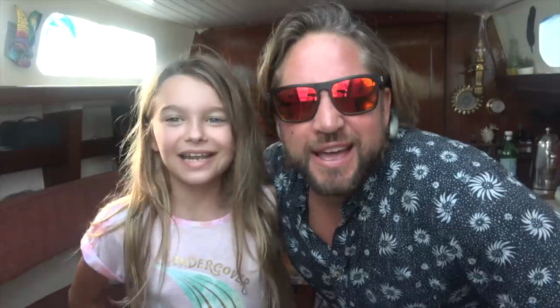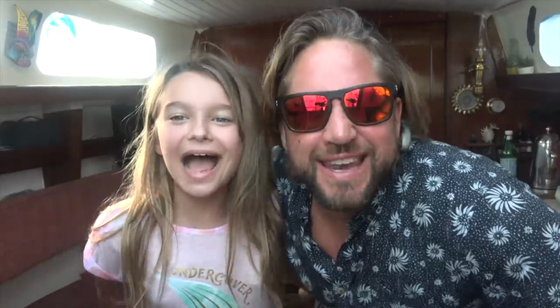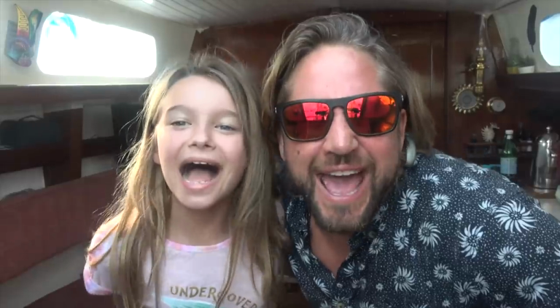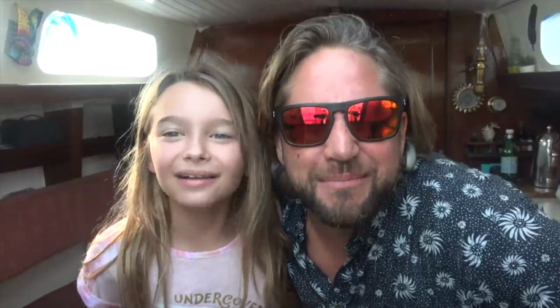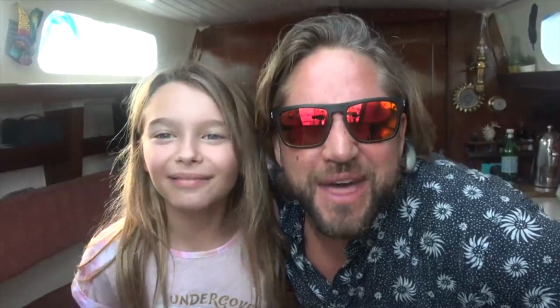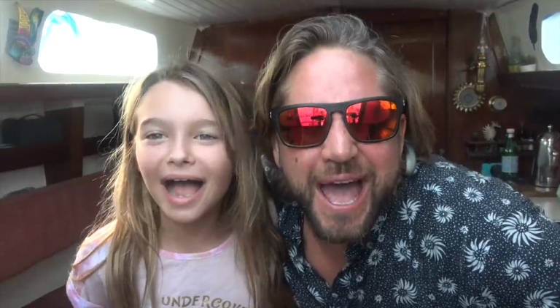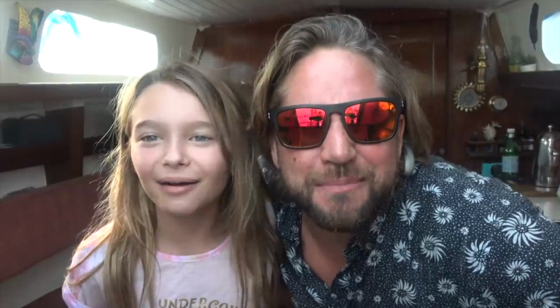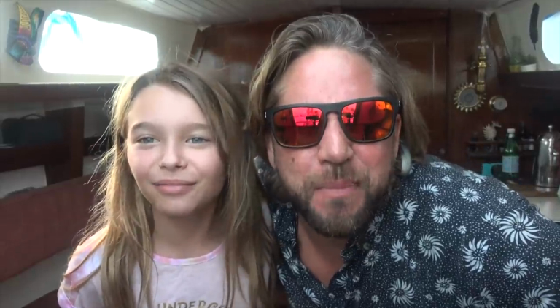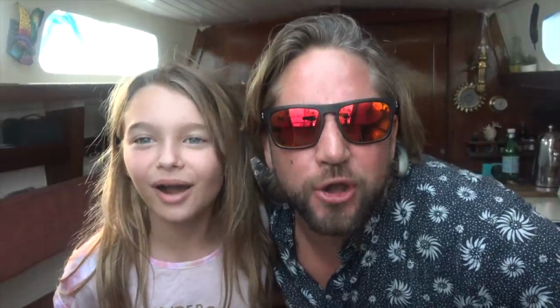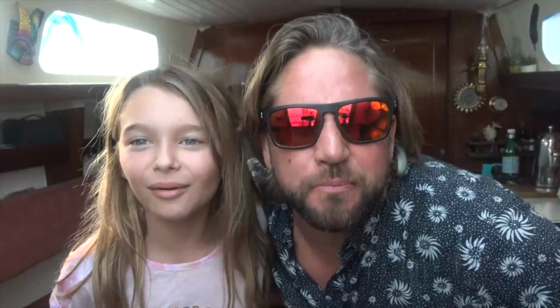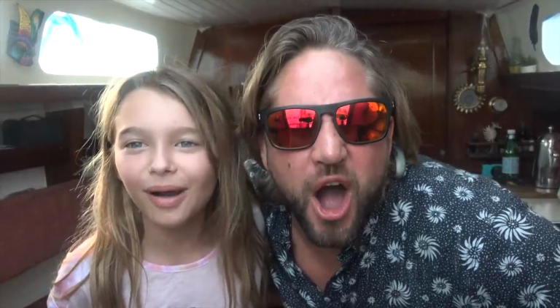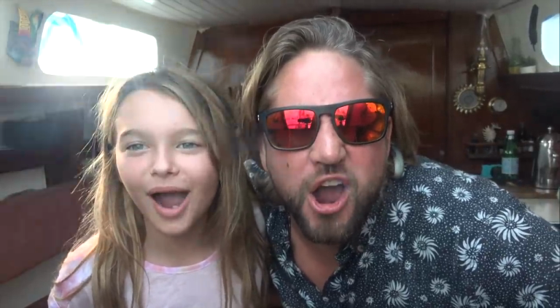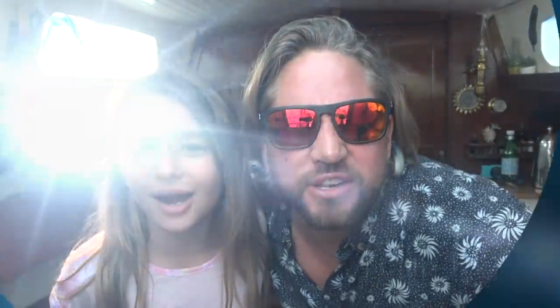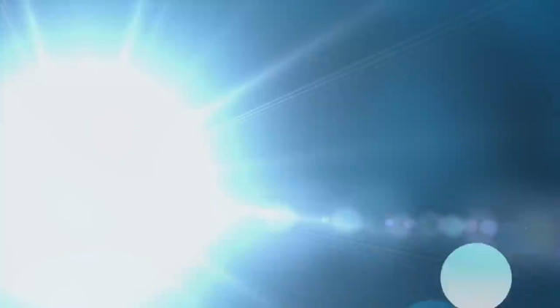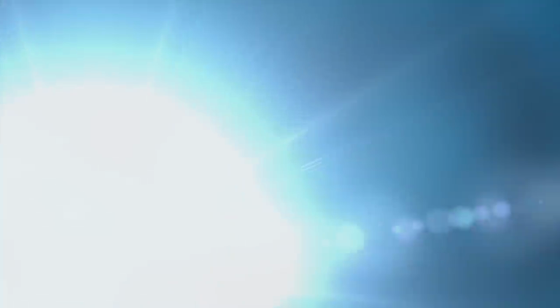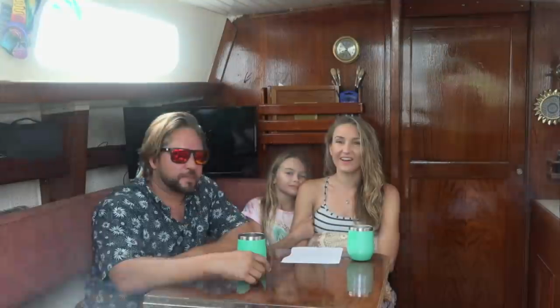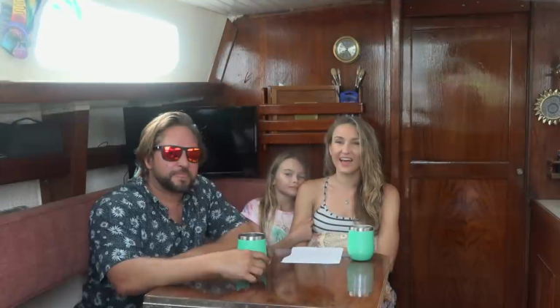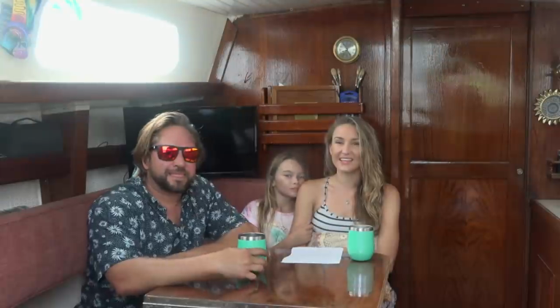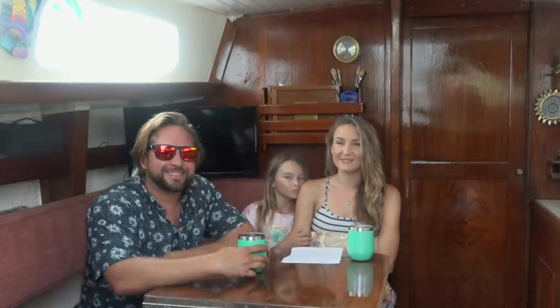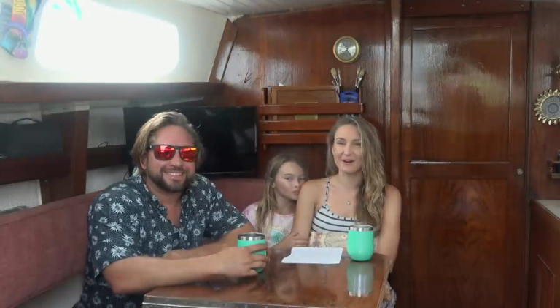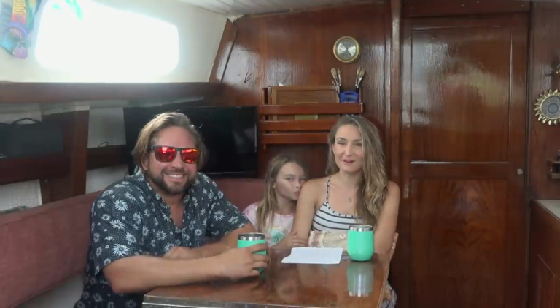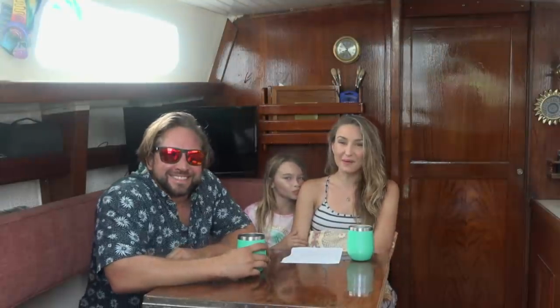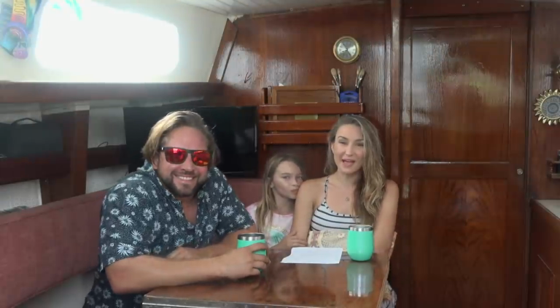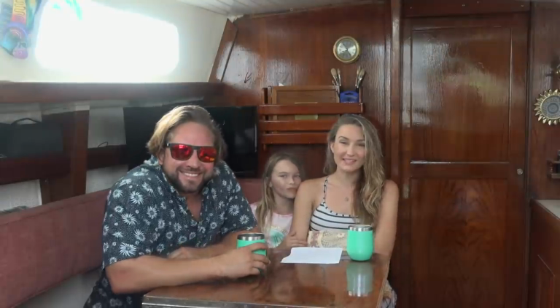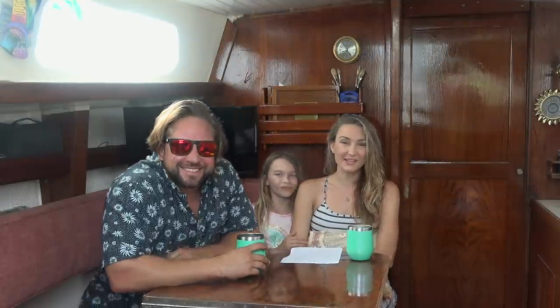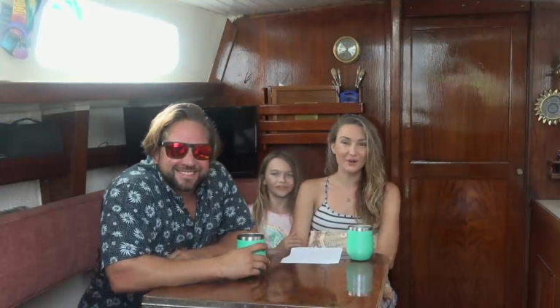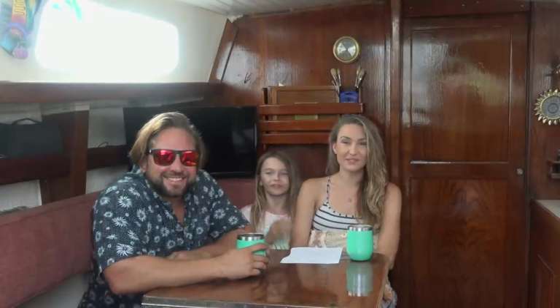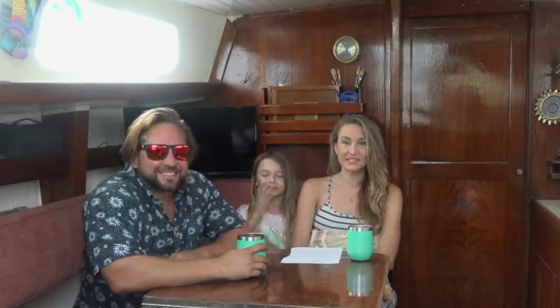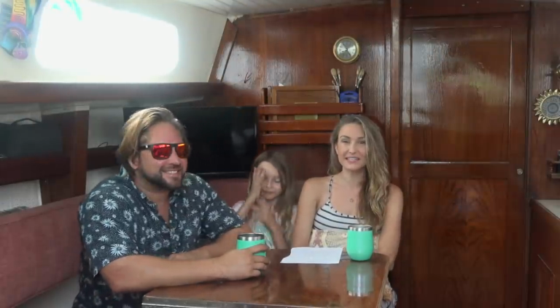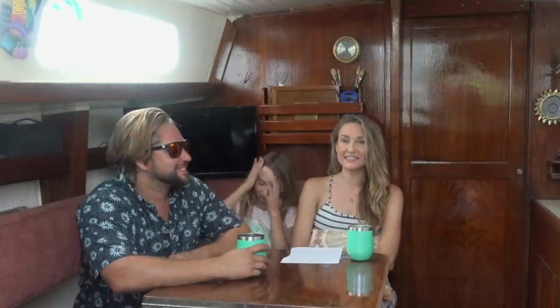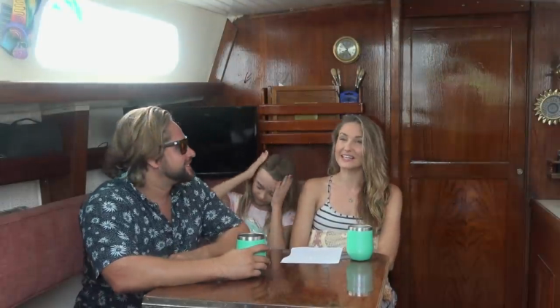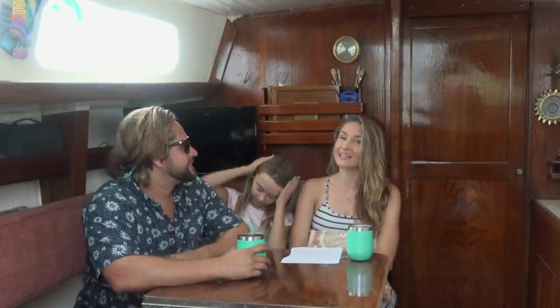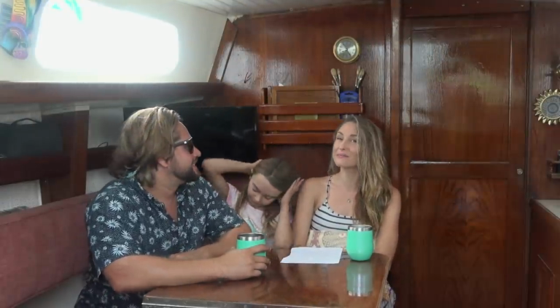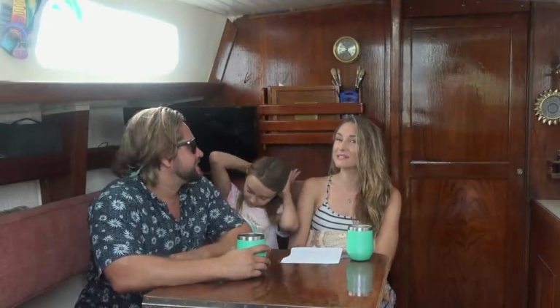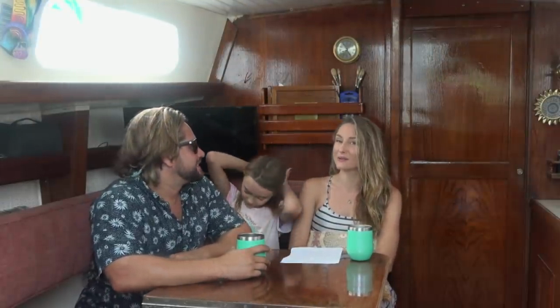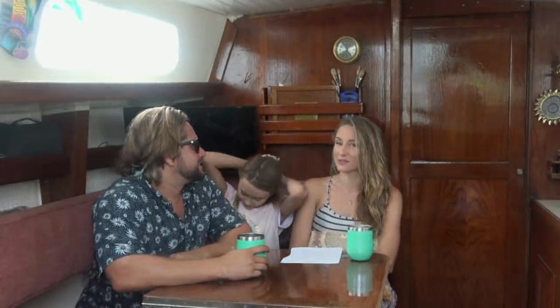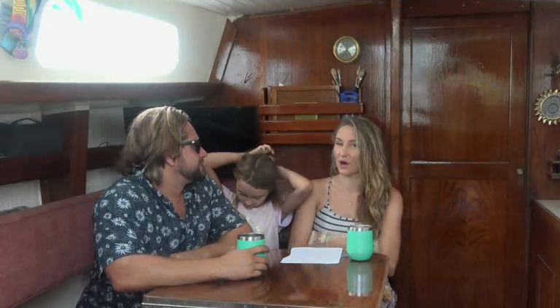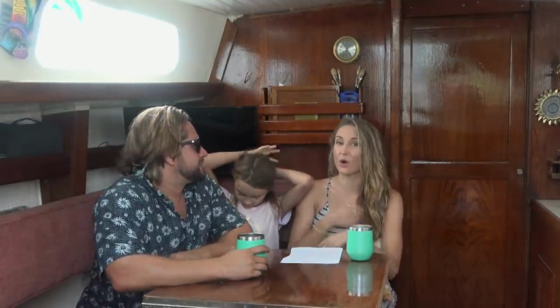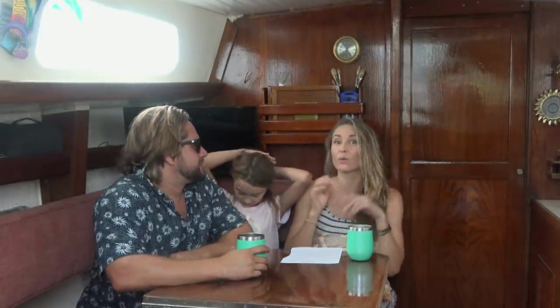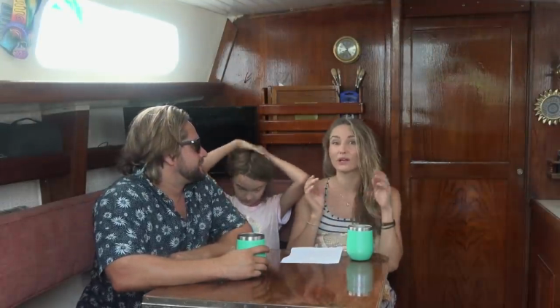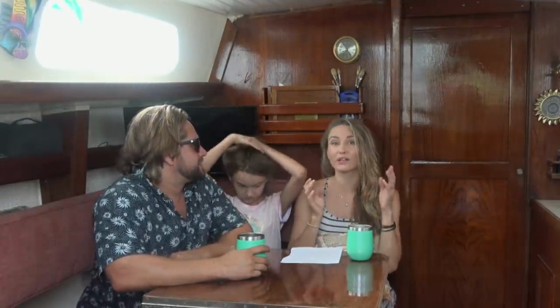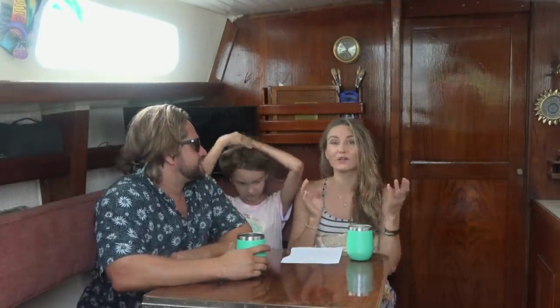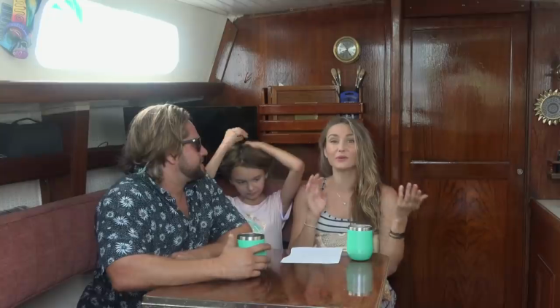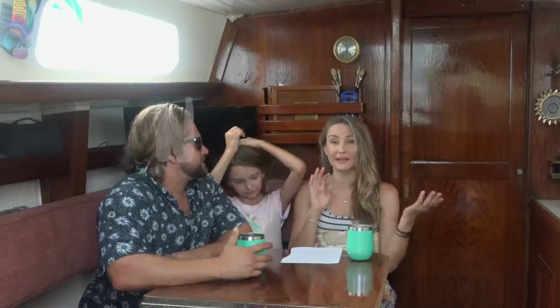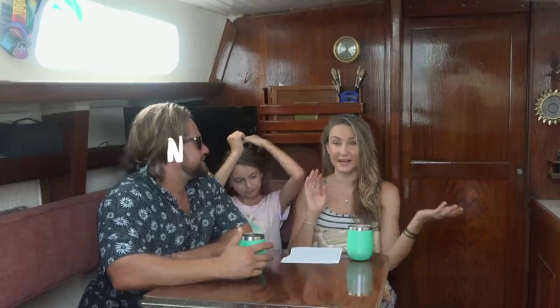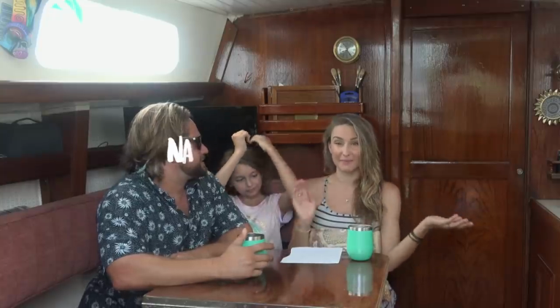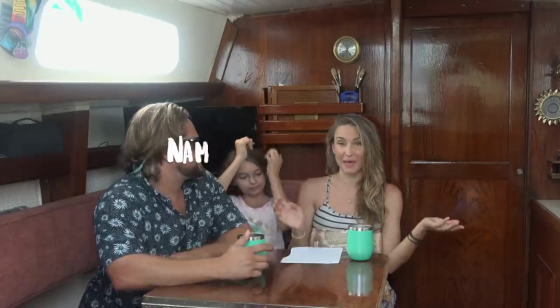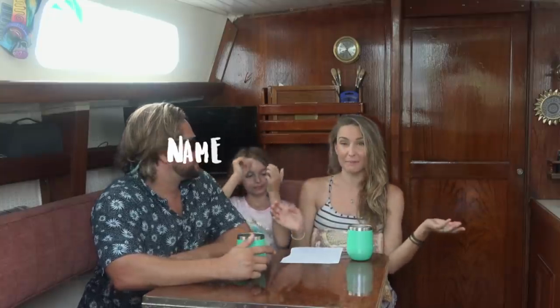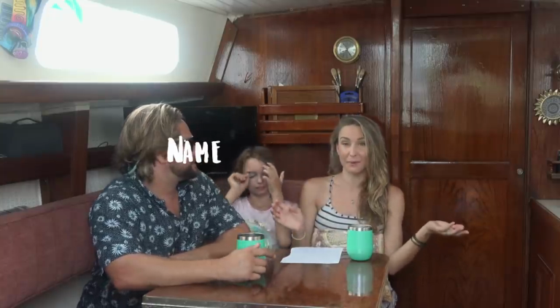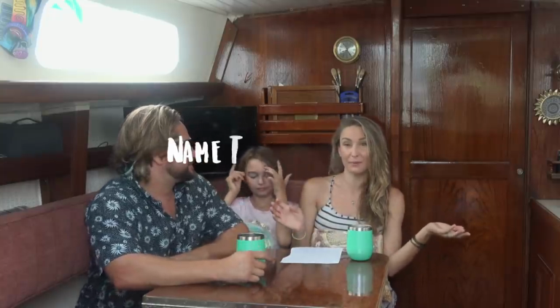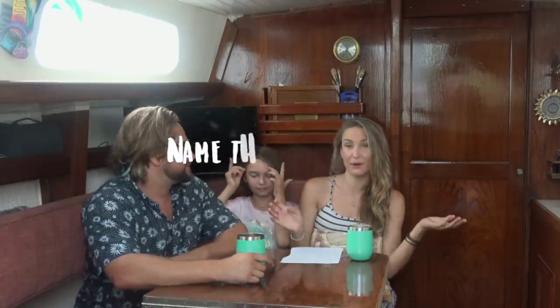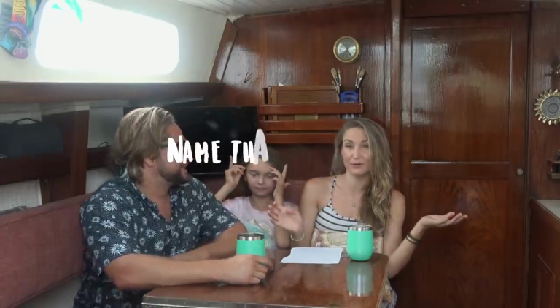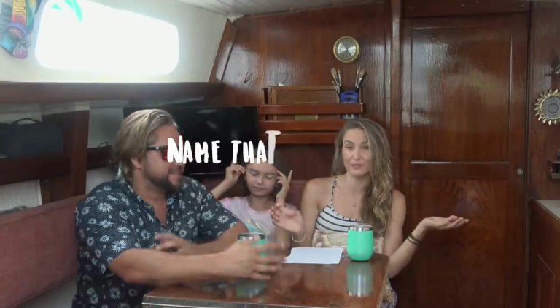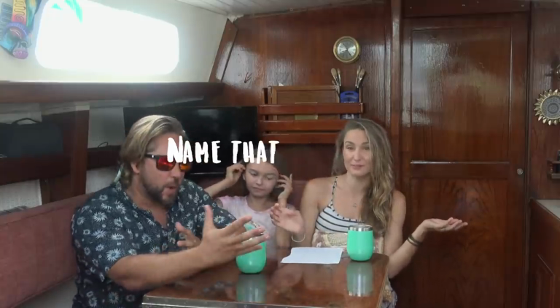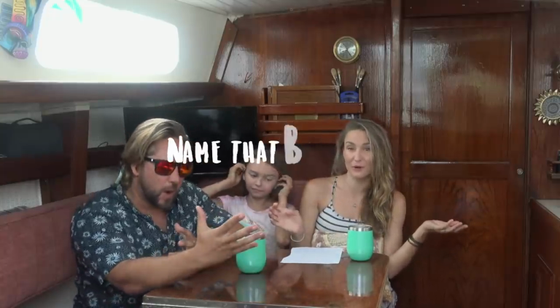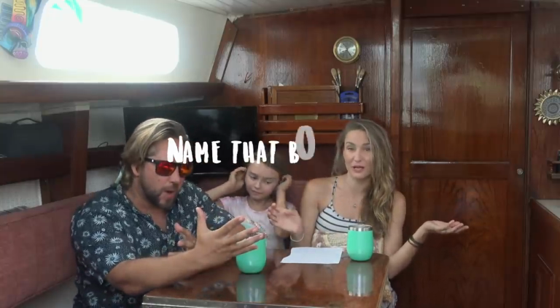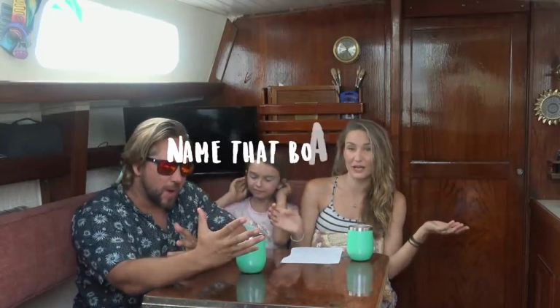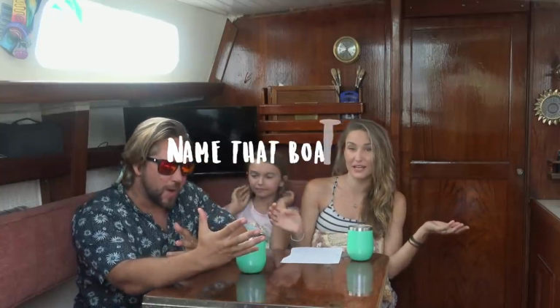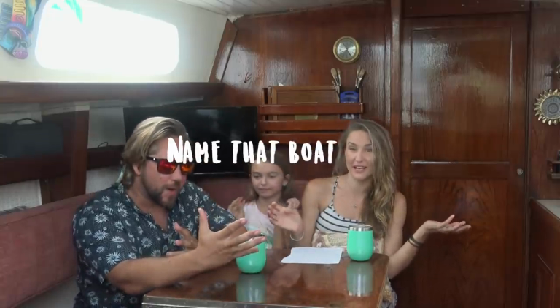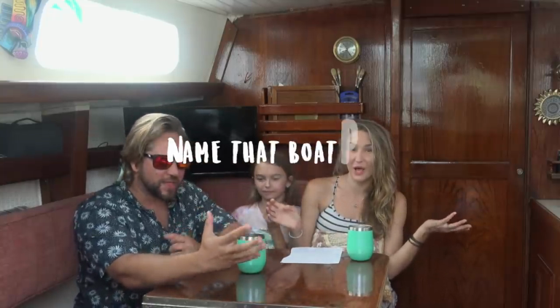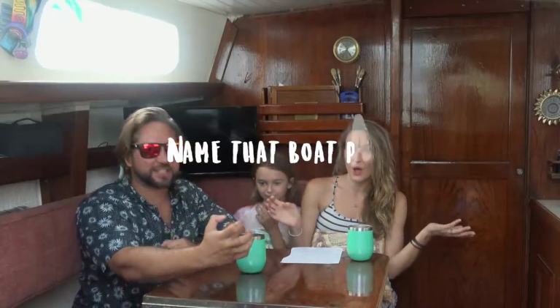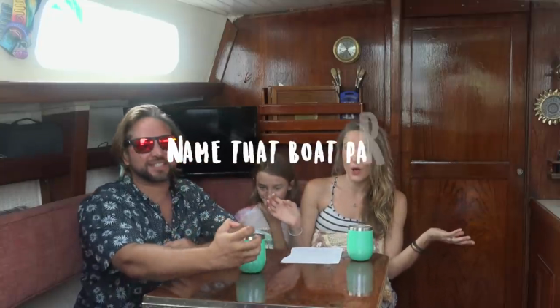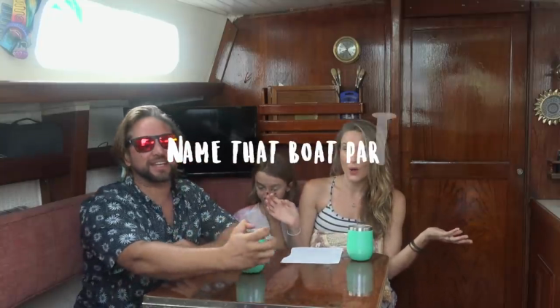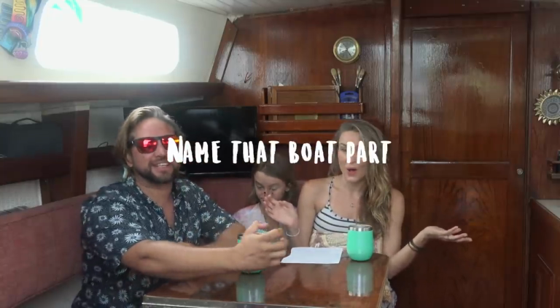Name That Boat Part! Hey guys, welcome back to Go See Sailing the Sloan Star. We're gonna do Name That Boat Part this morning. That's exciting.